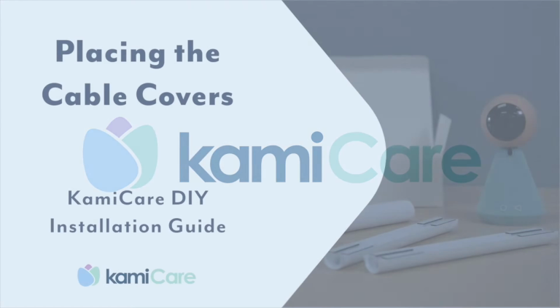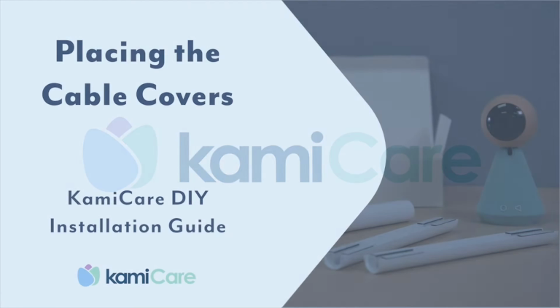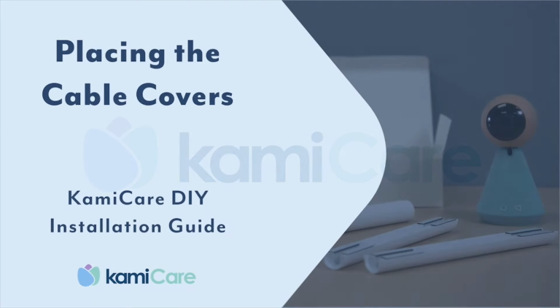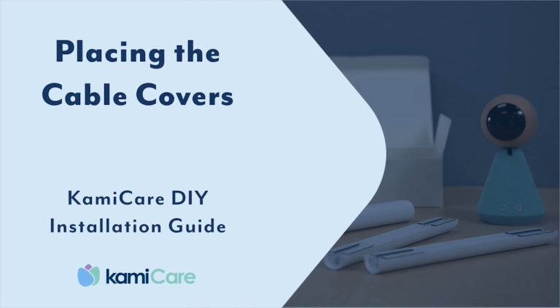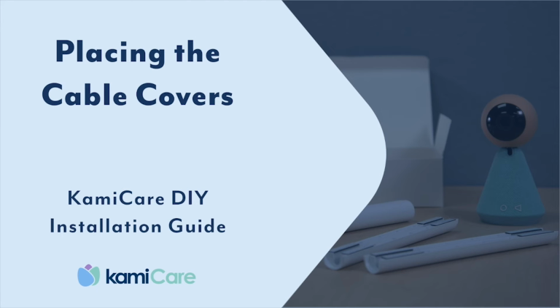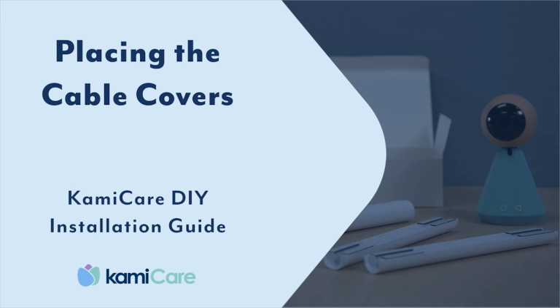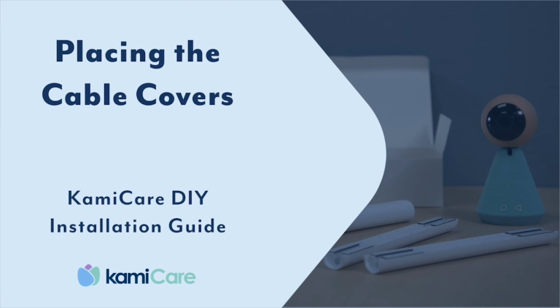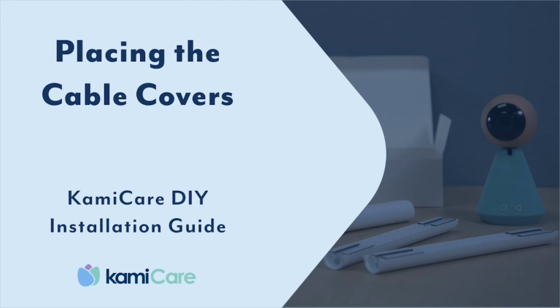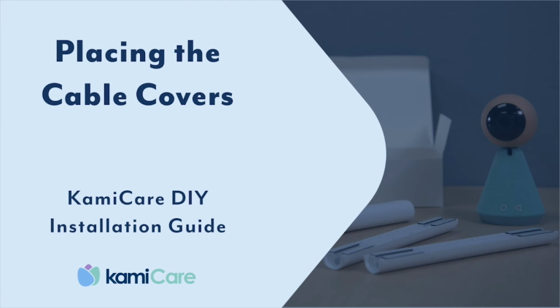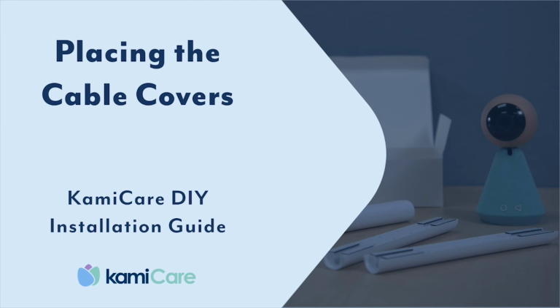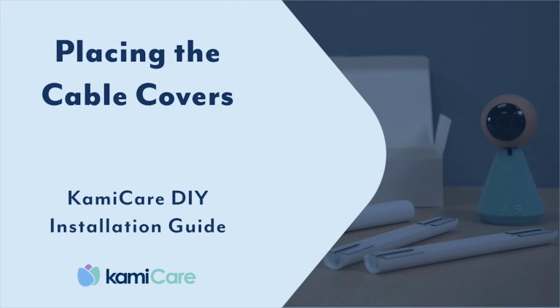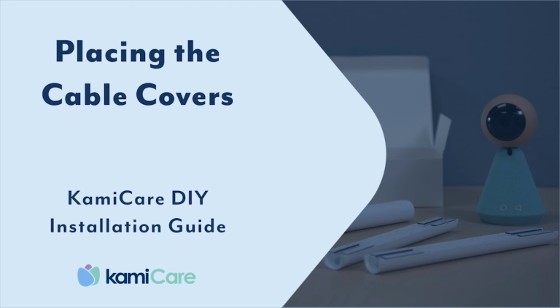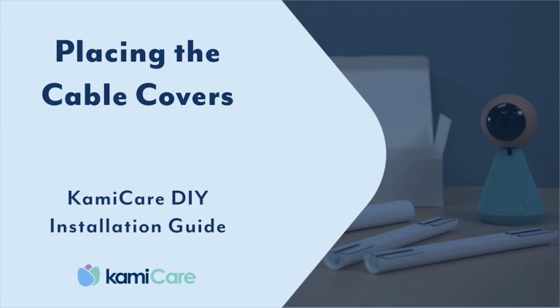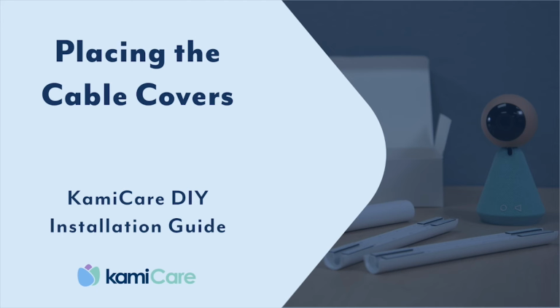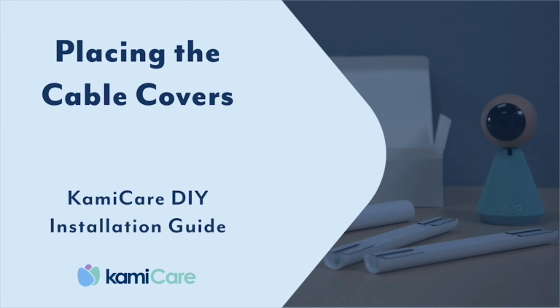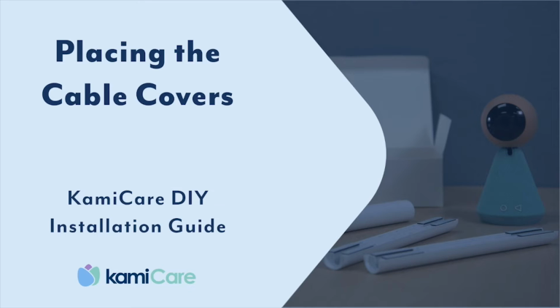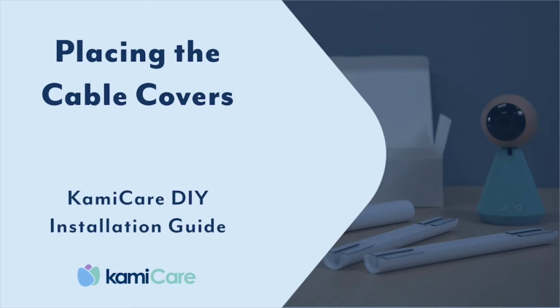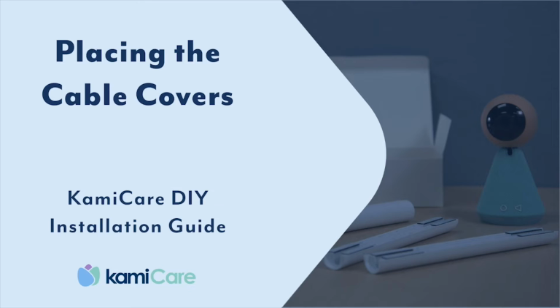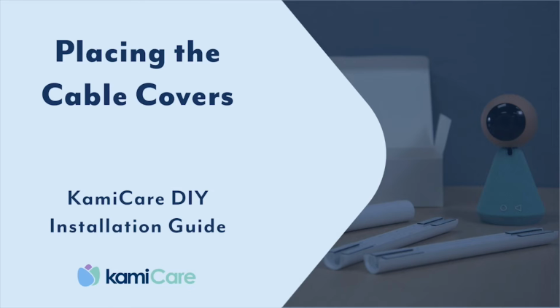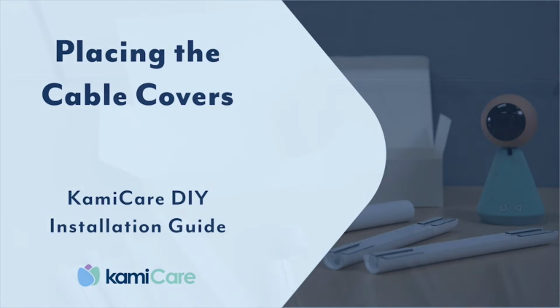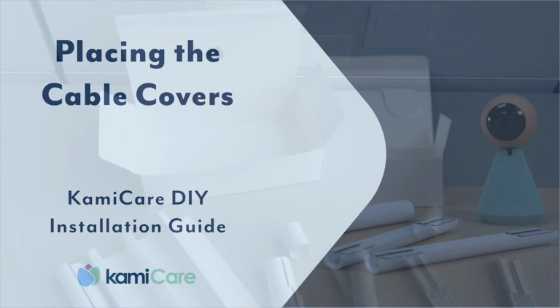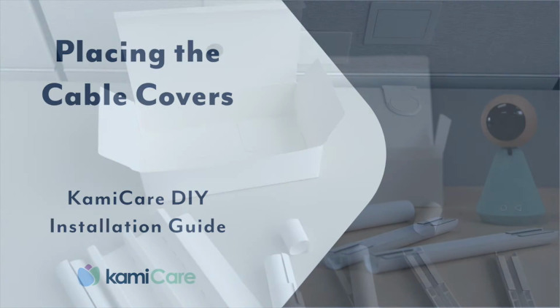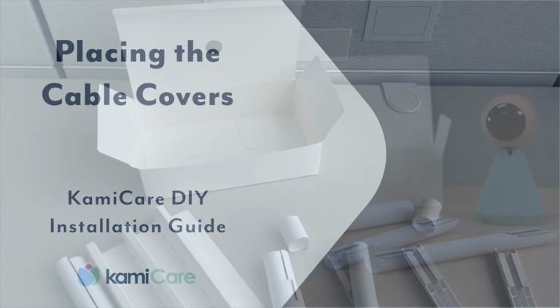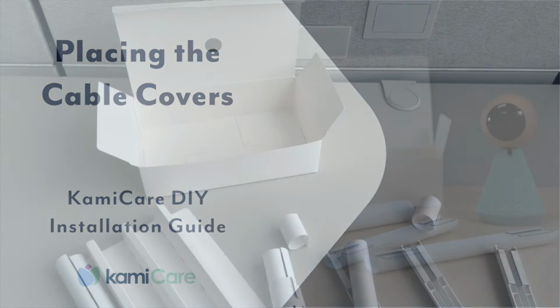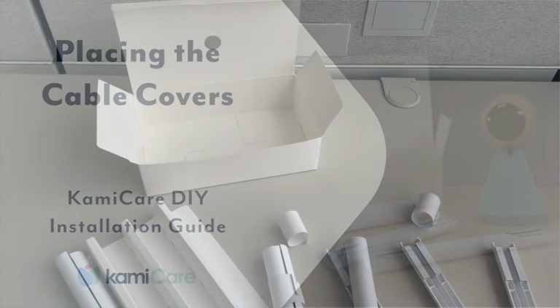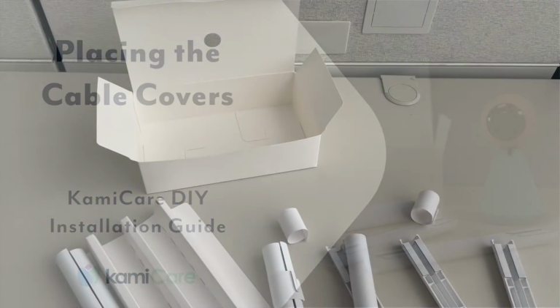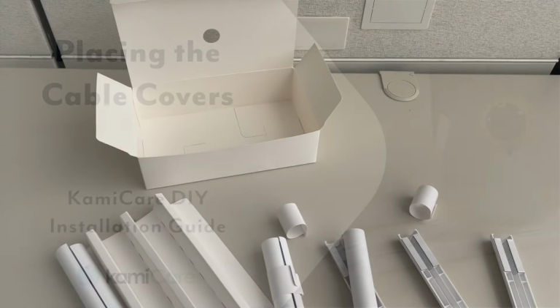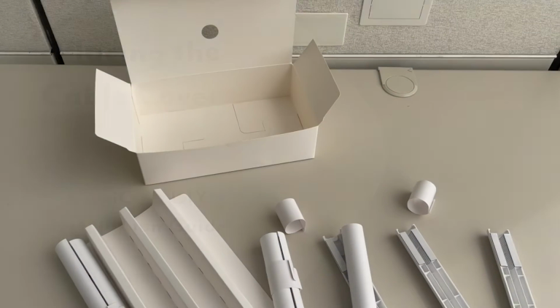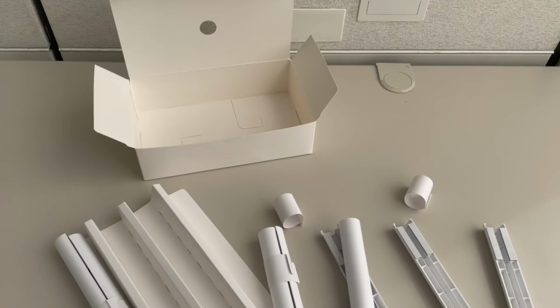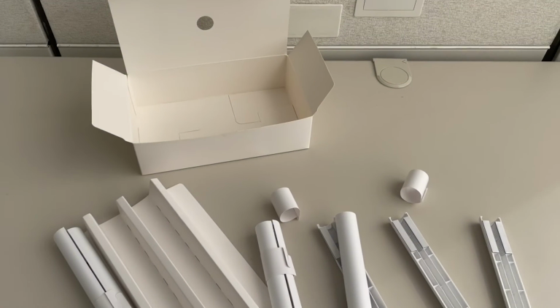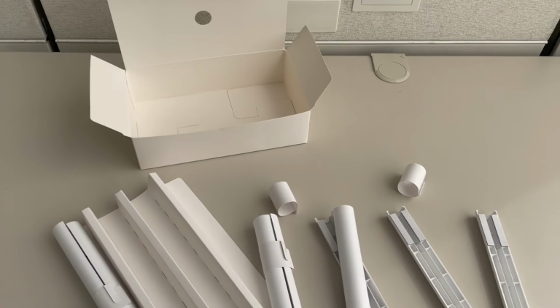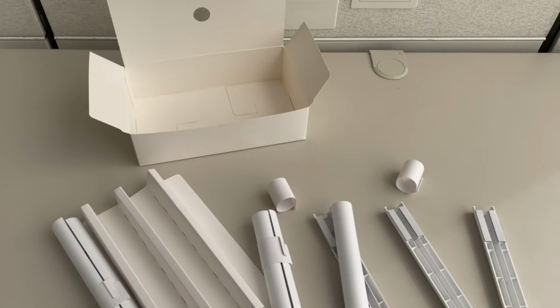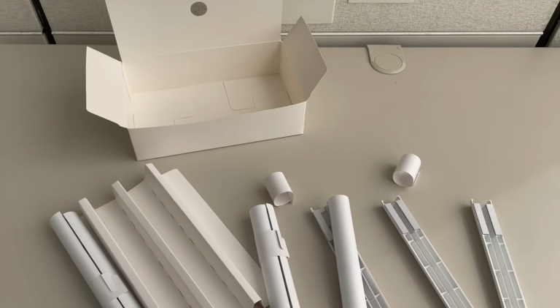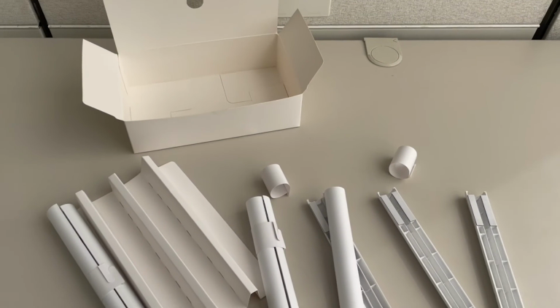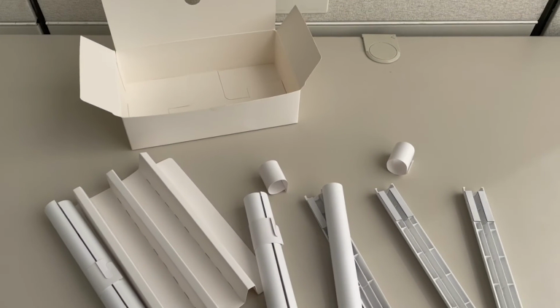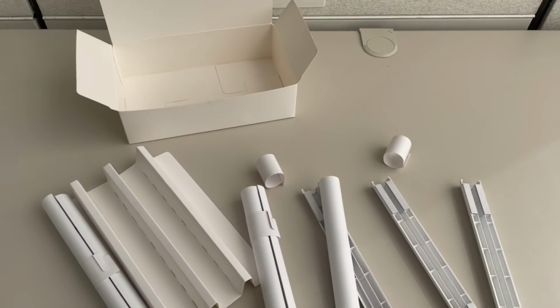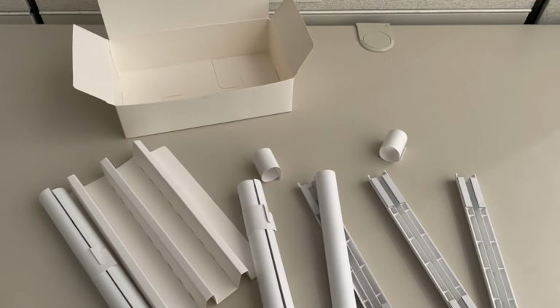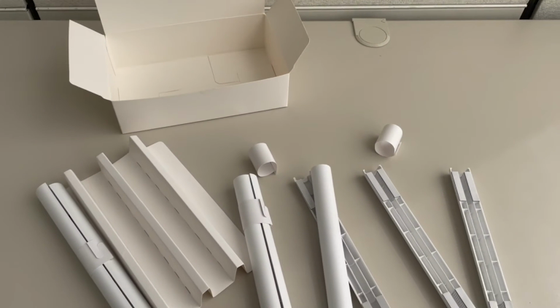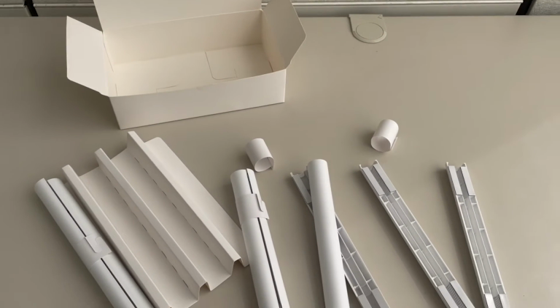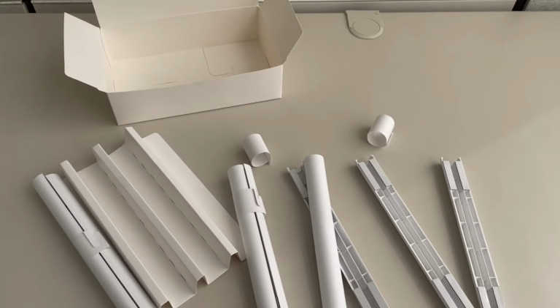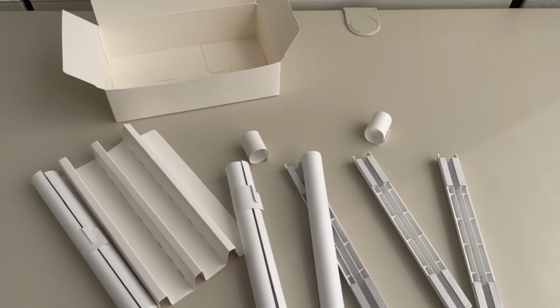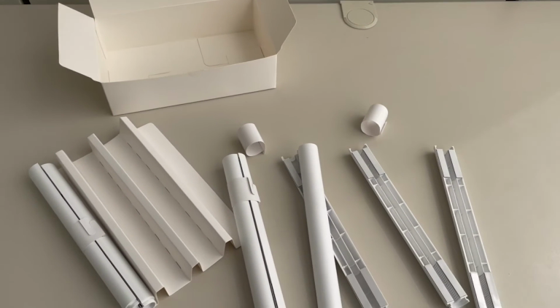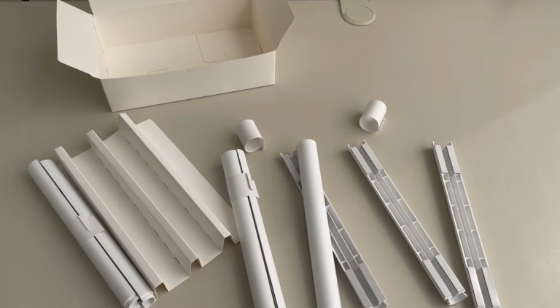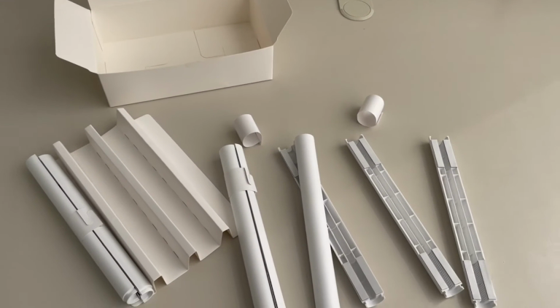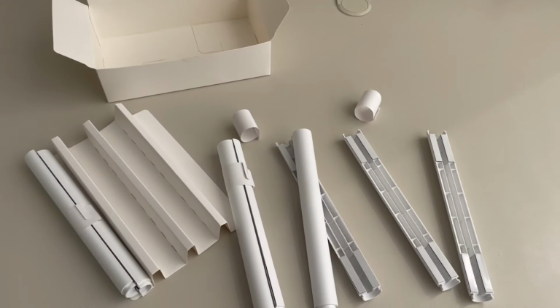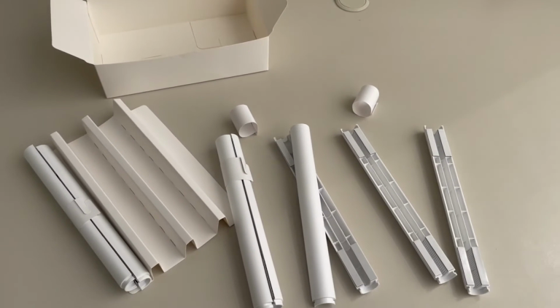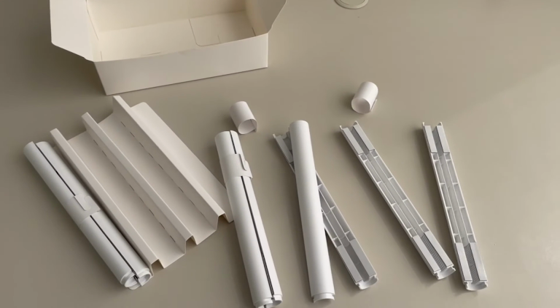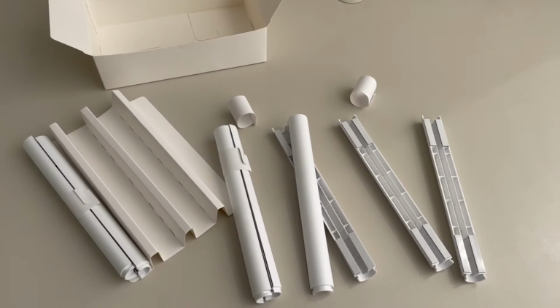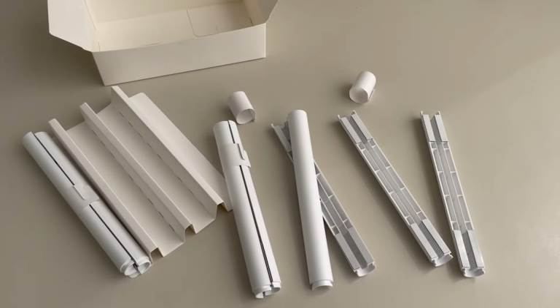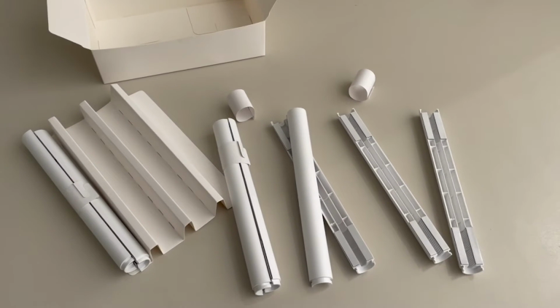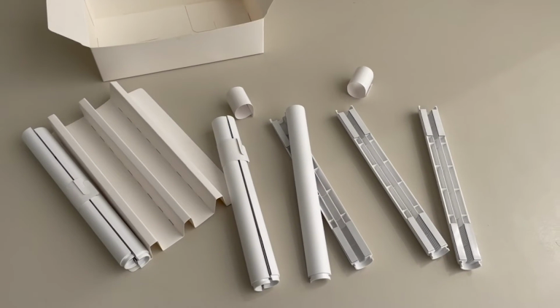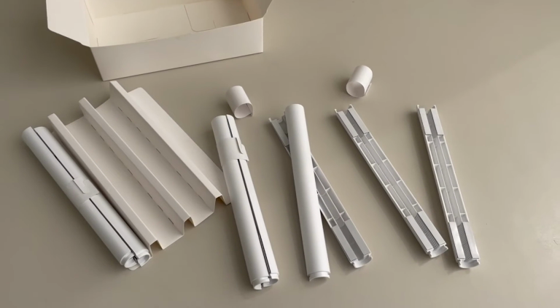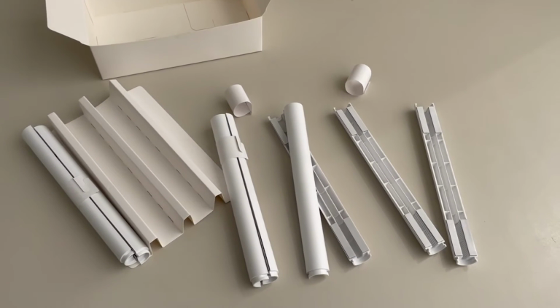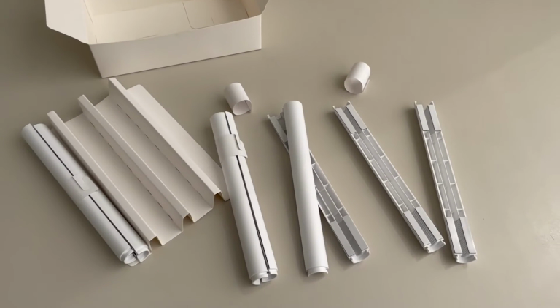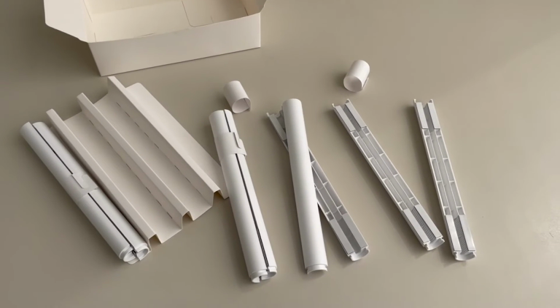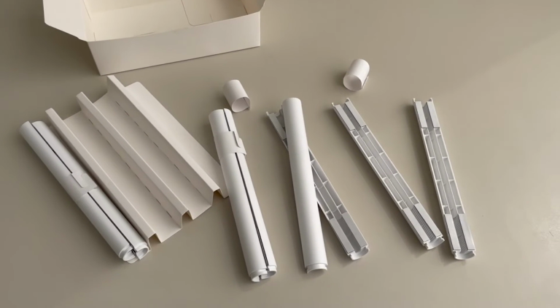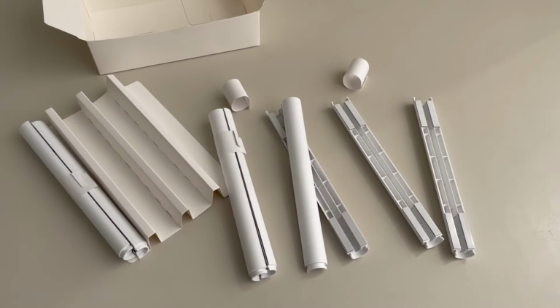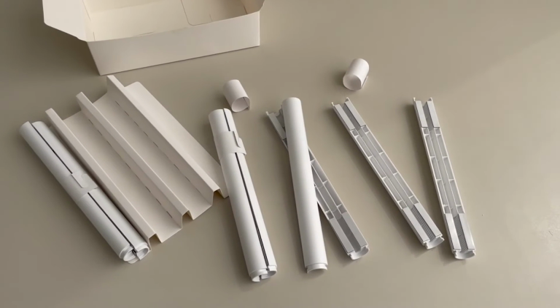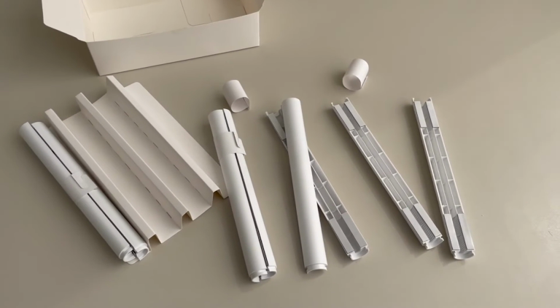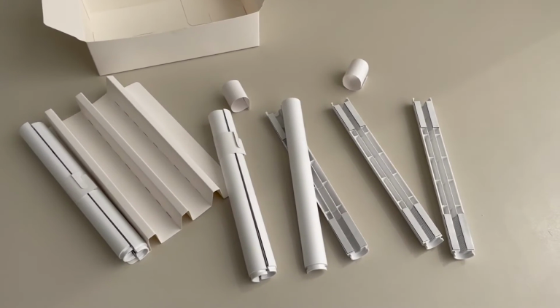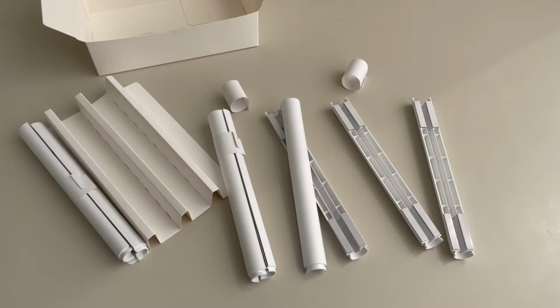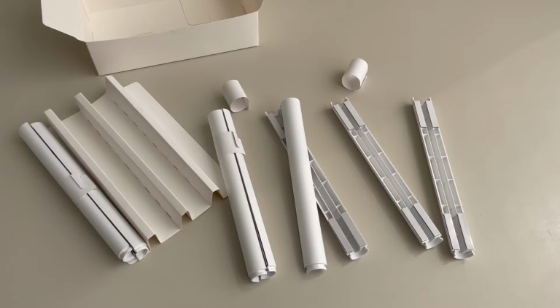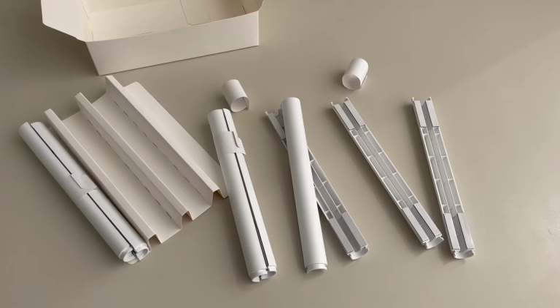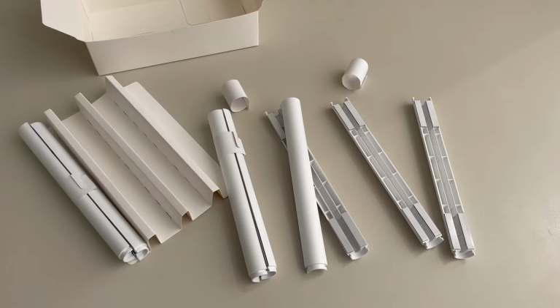In this video, we will show you how to install the white cable covers included in the box to hide the charging cable.